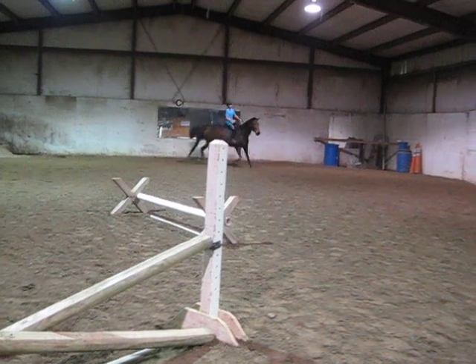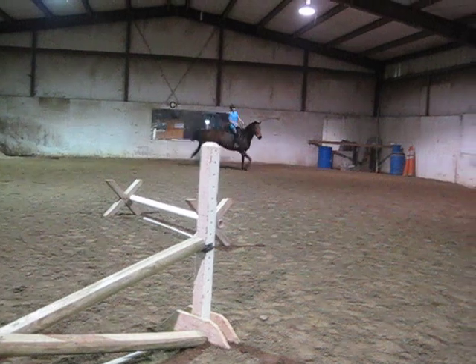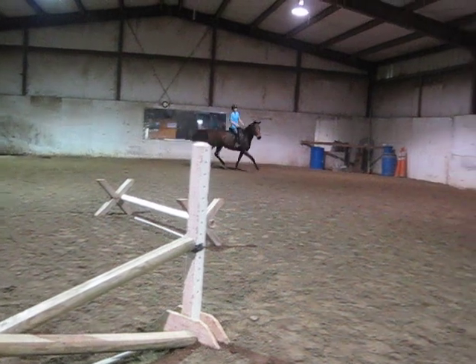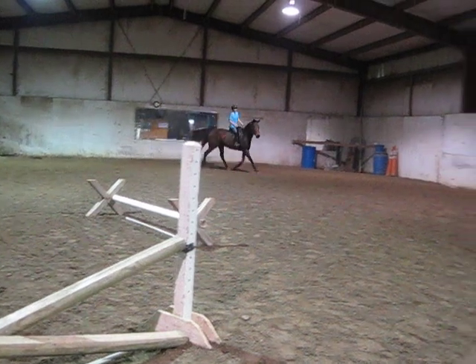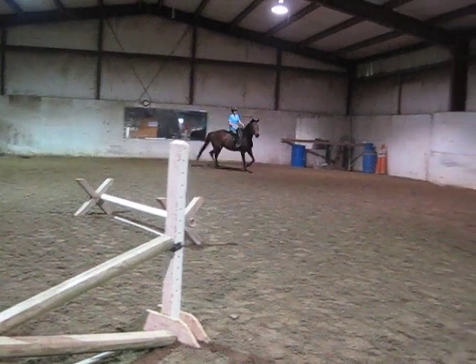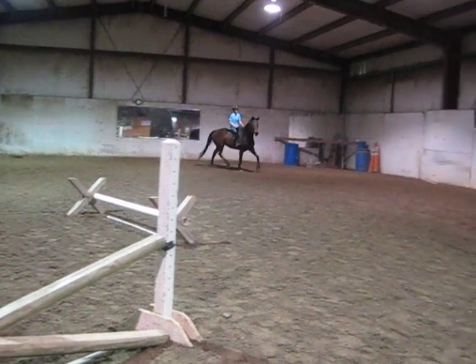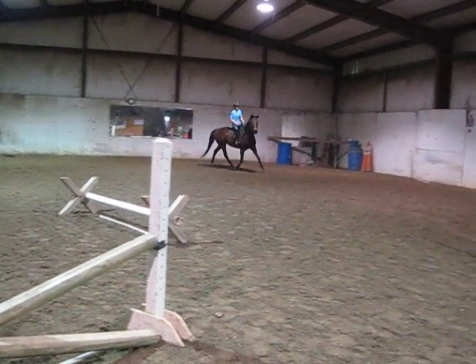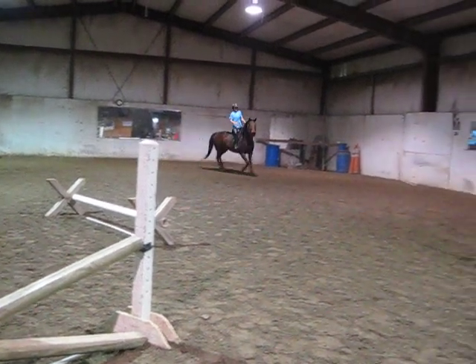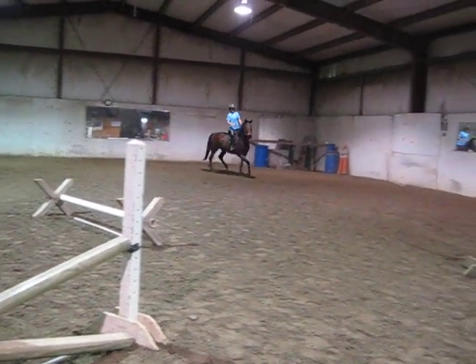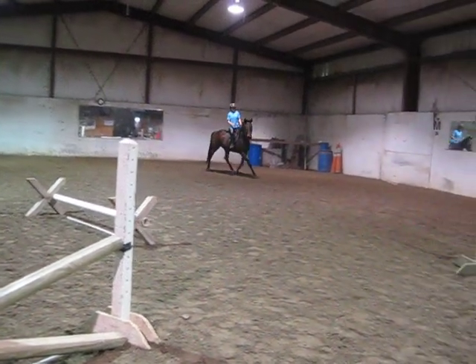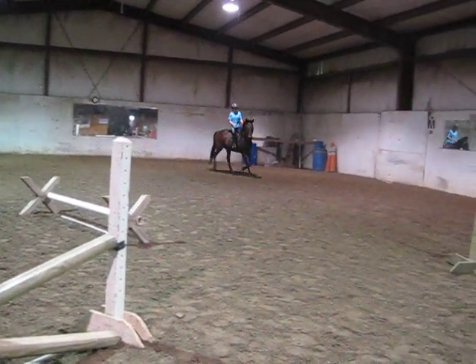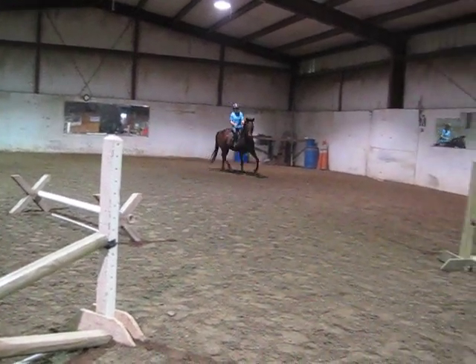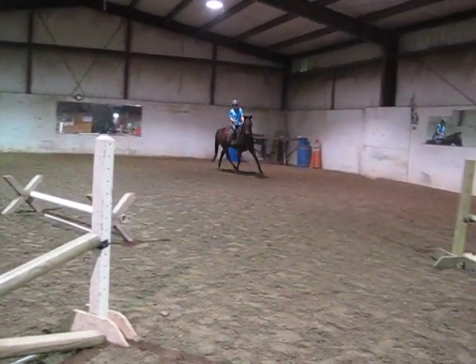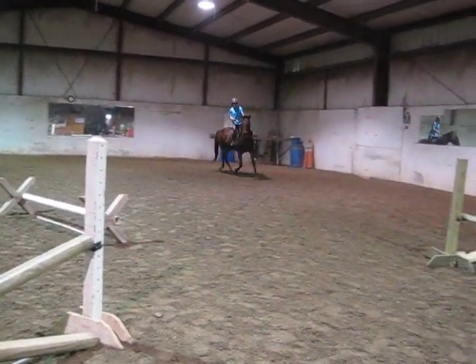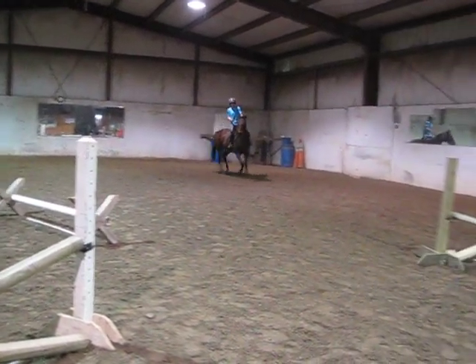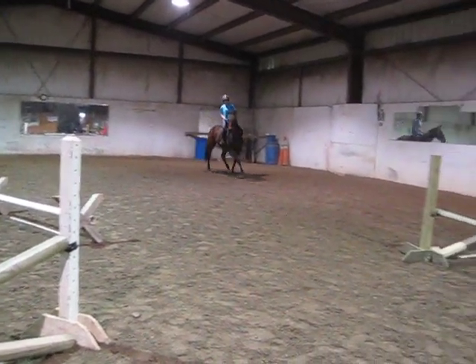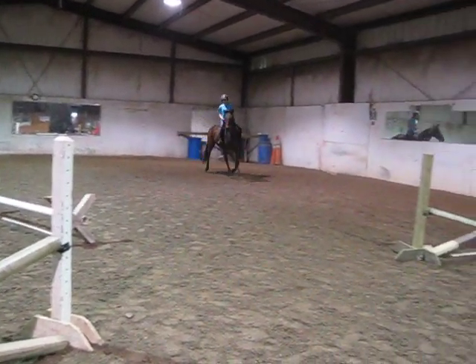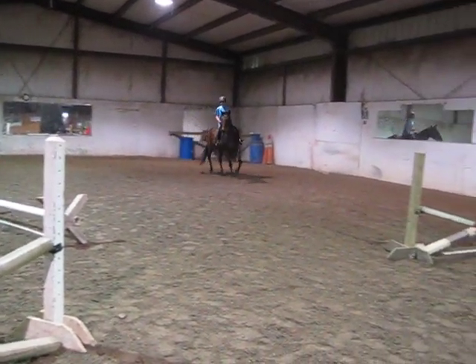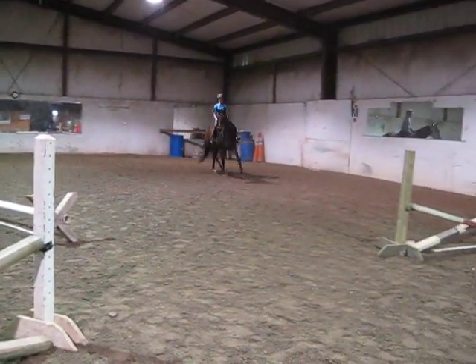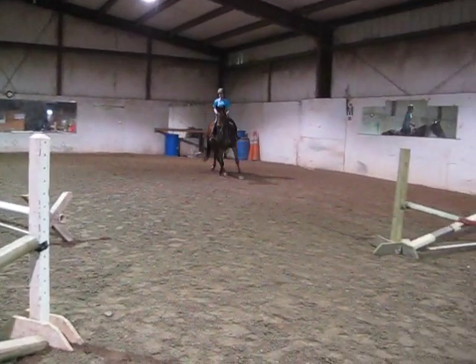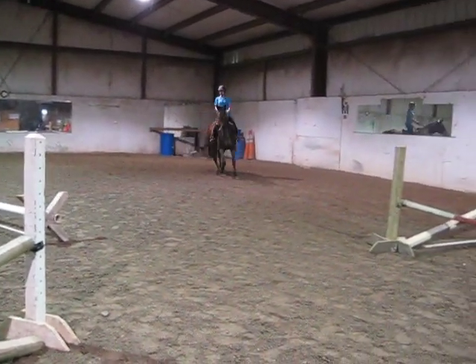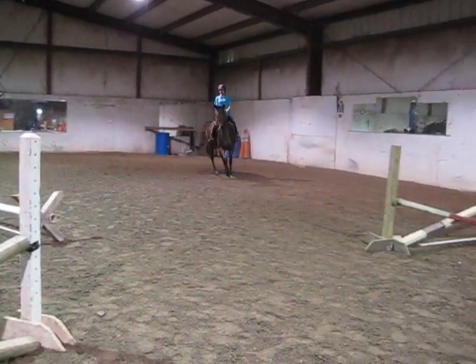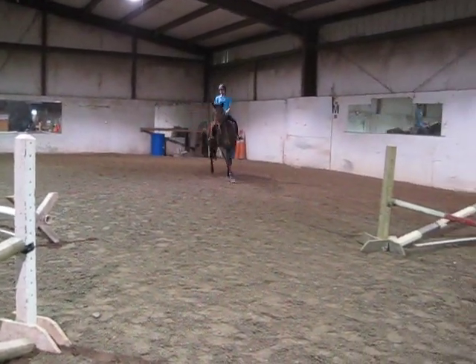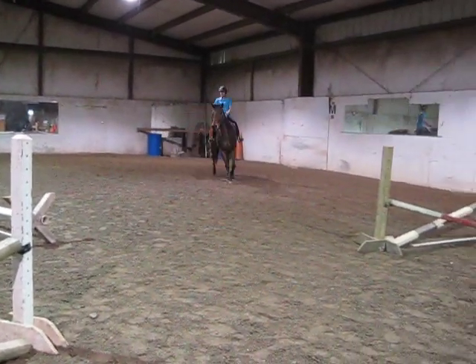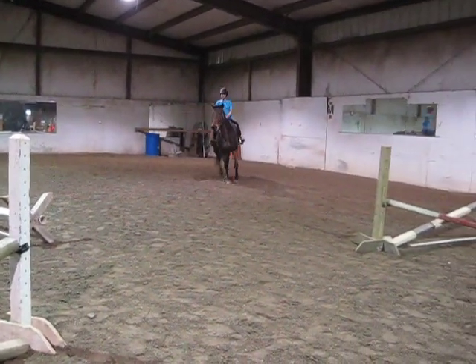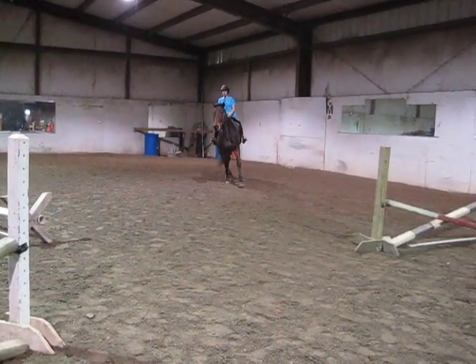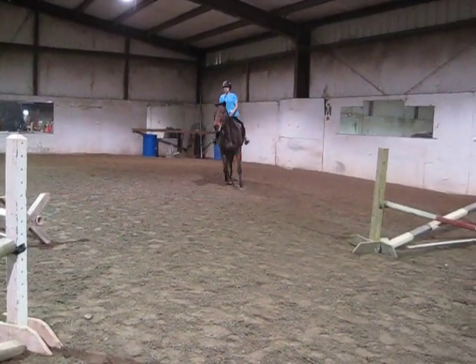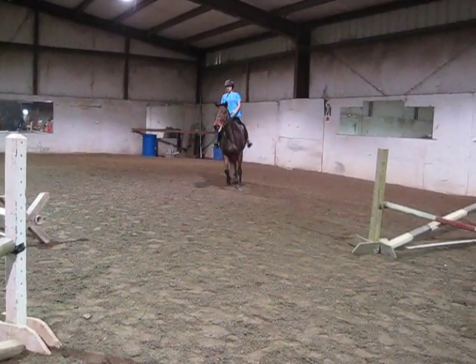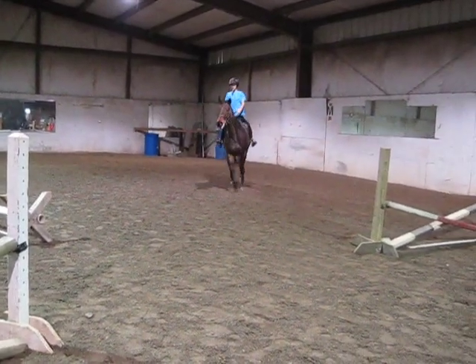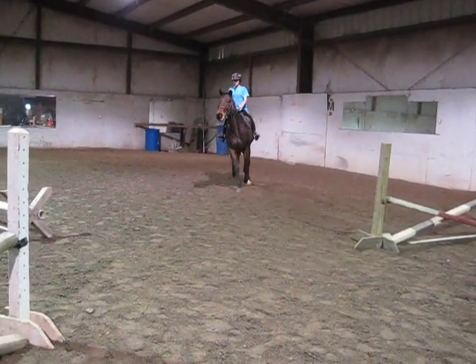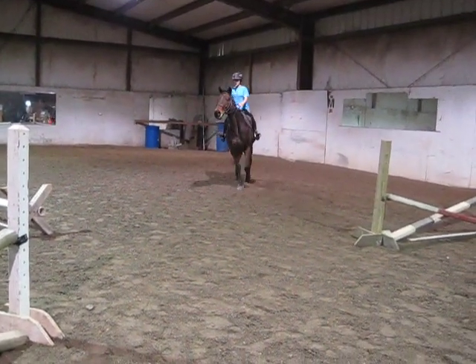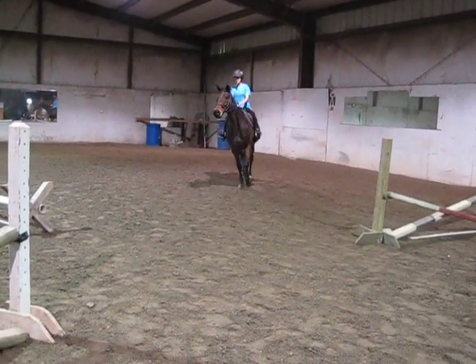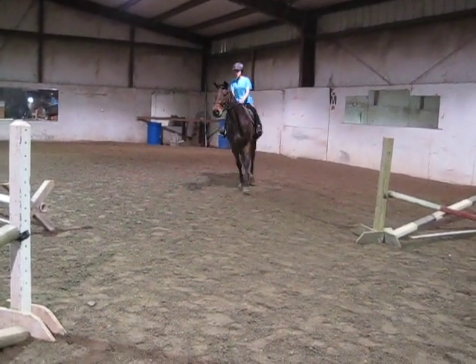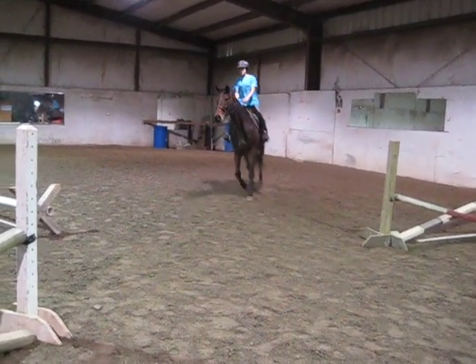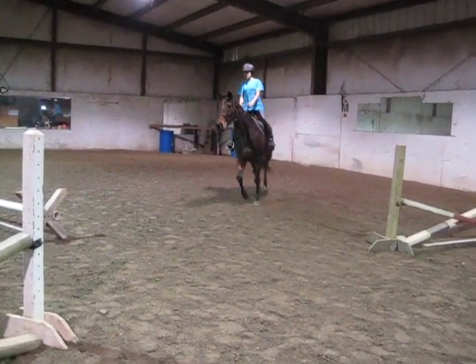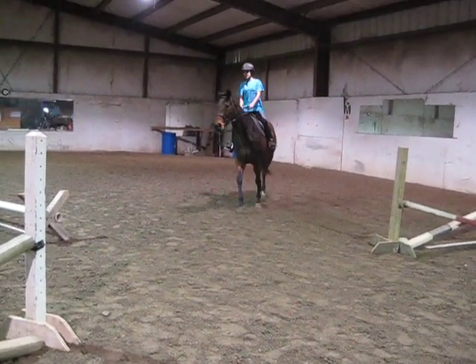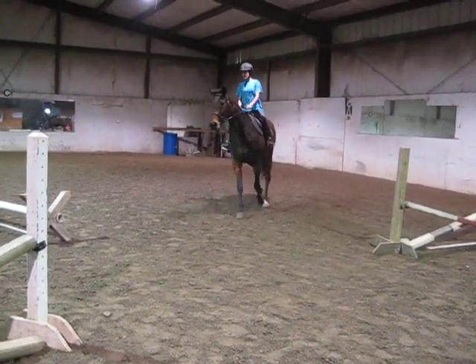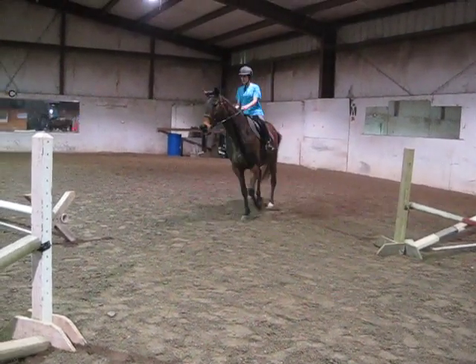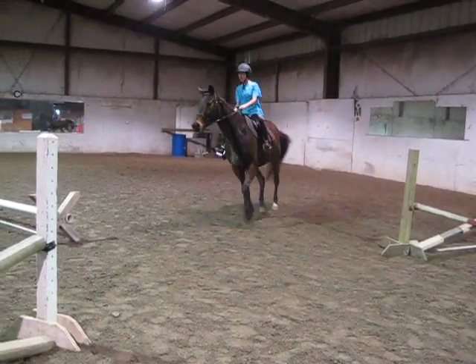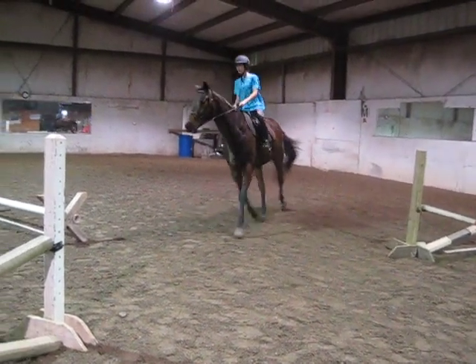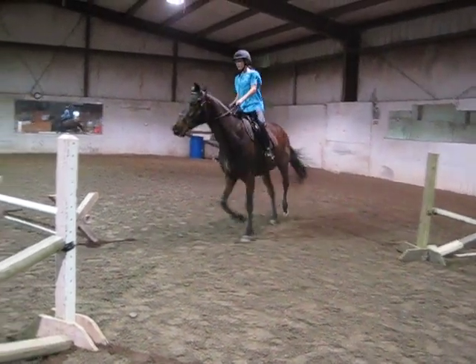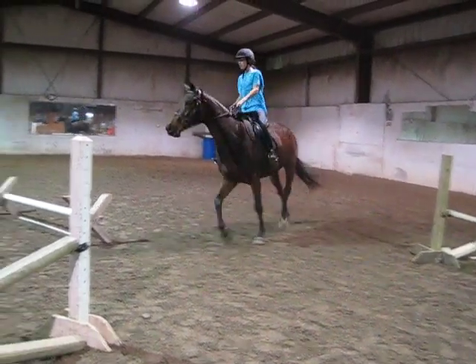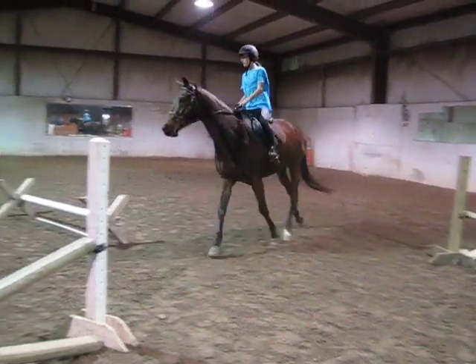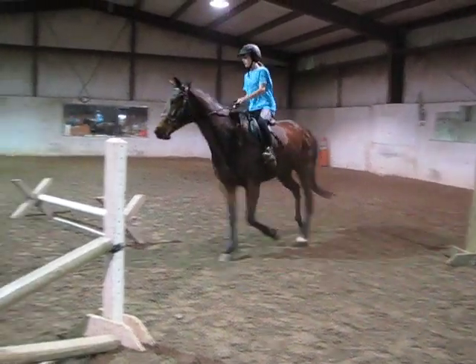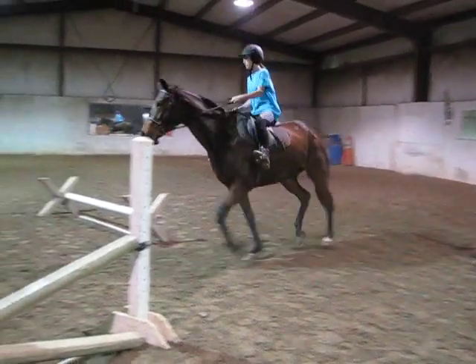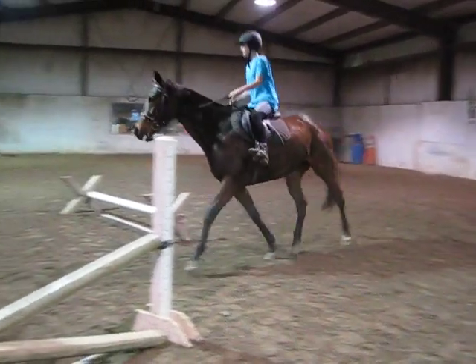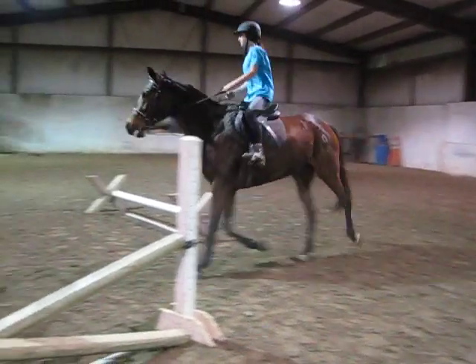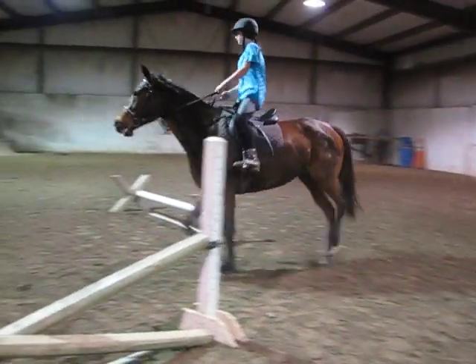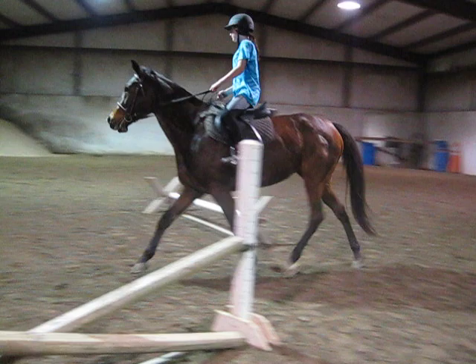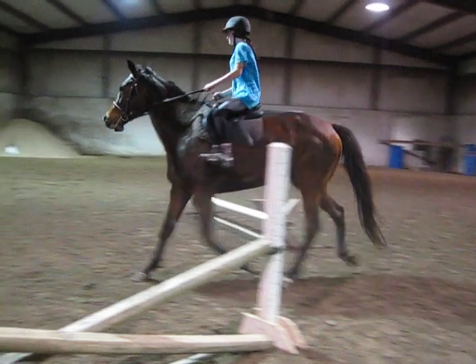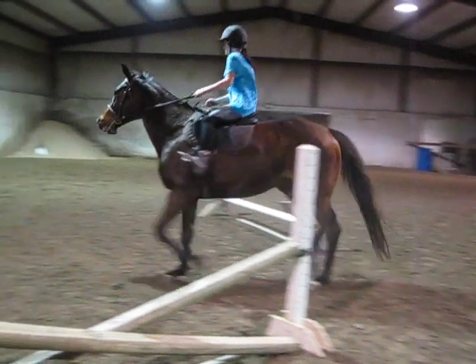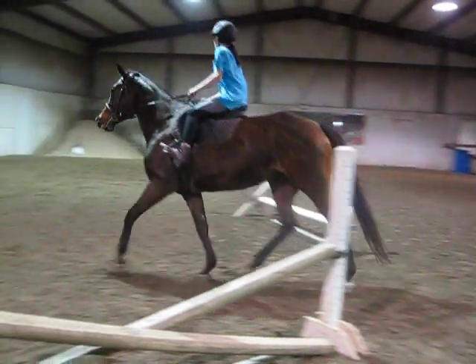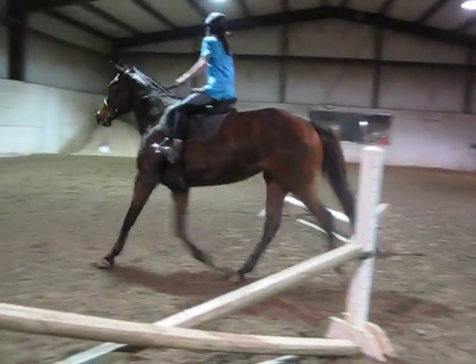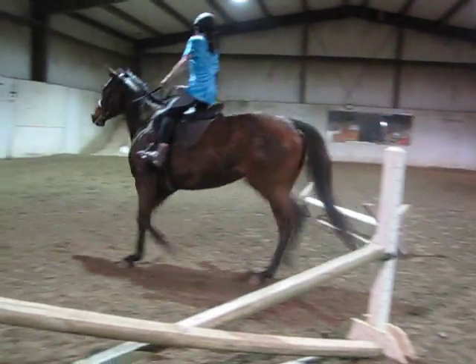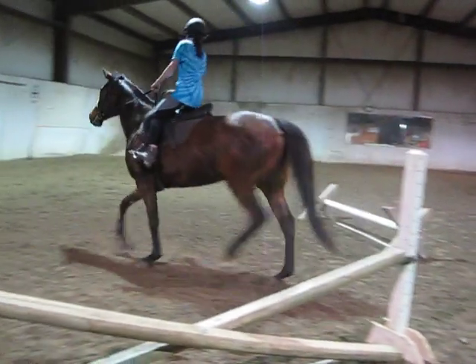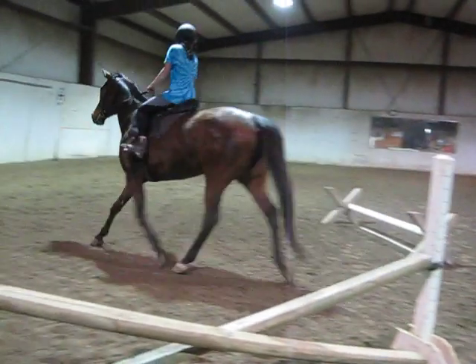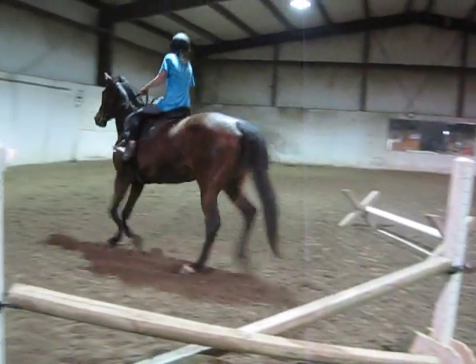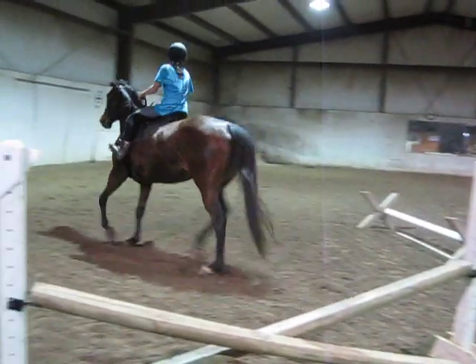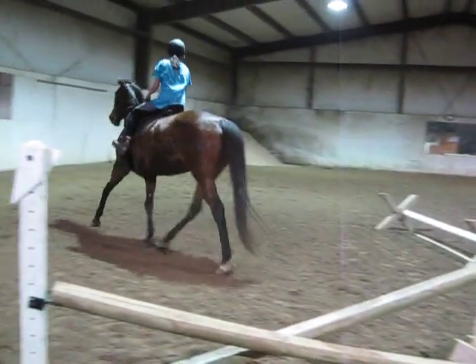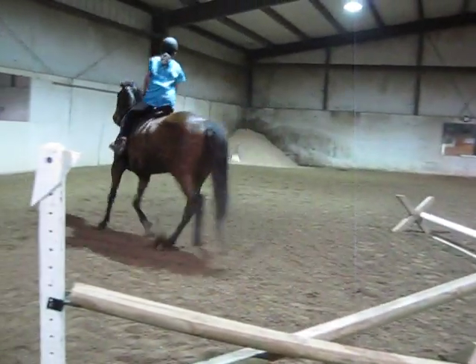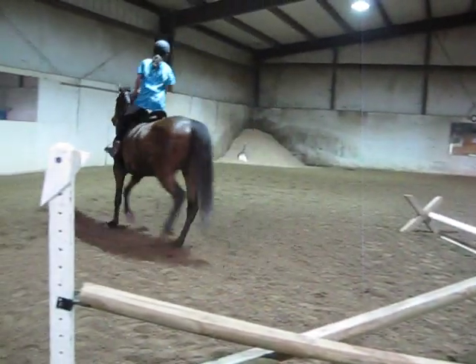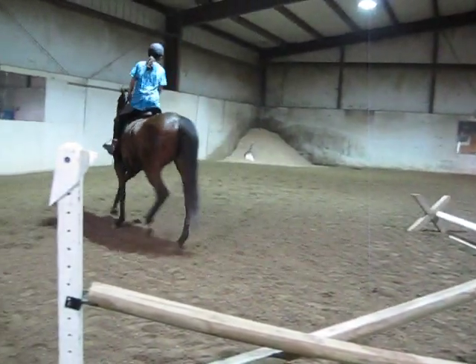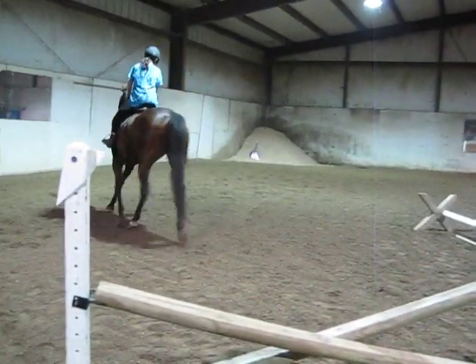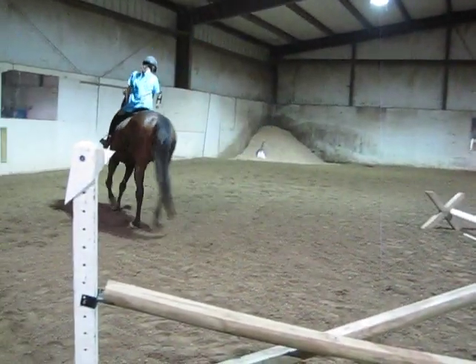Half halt, release. Half halt, release. Good. Better.